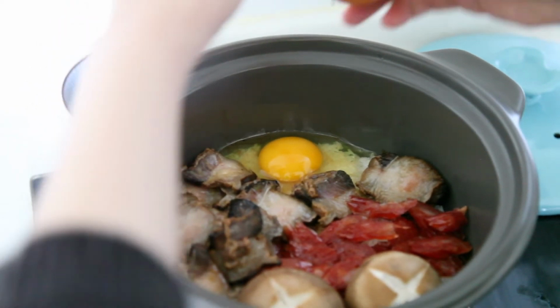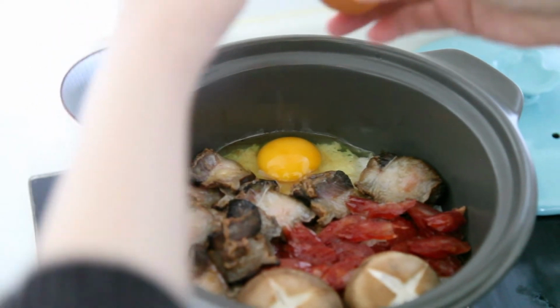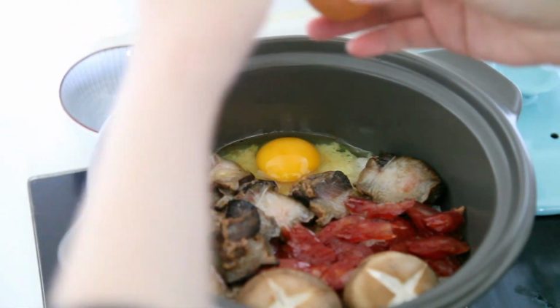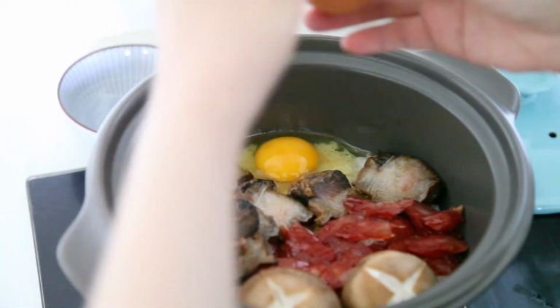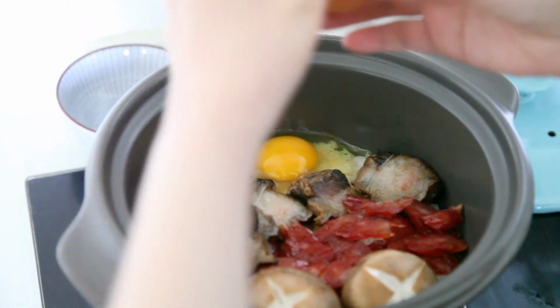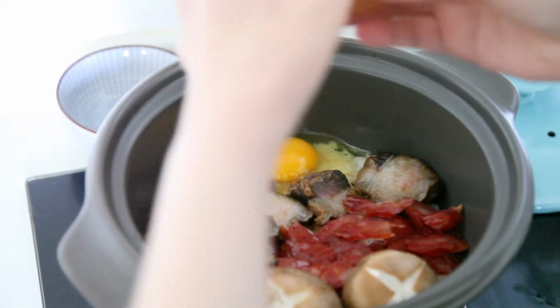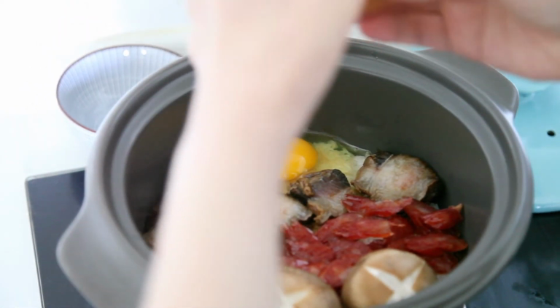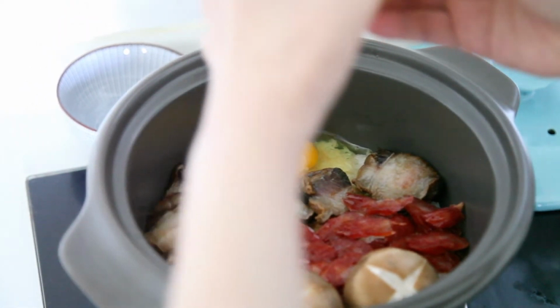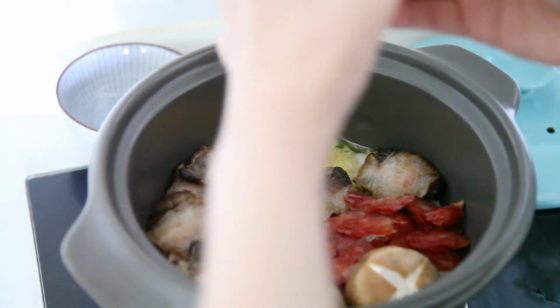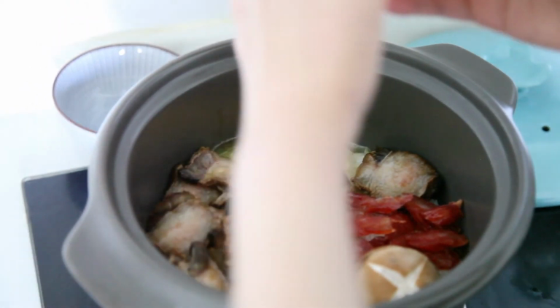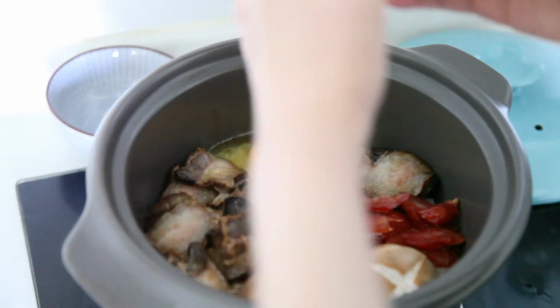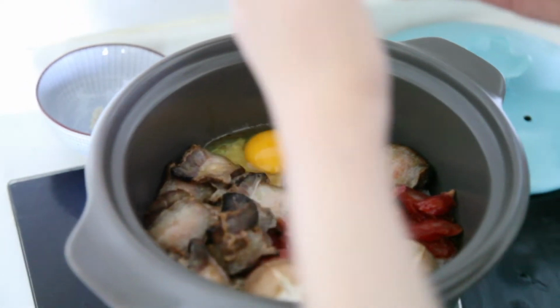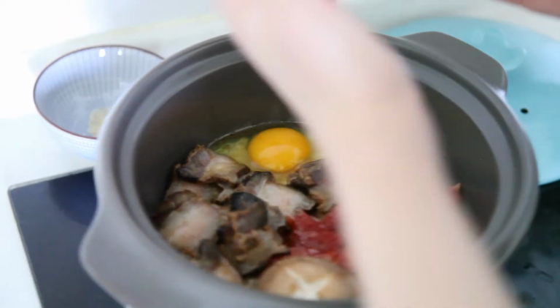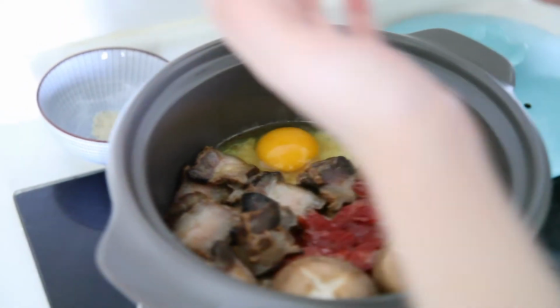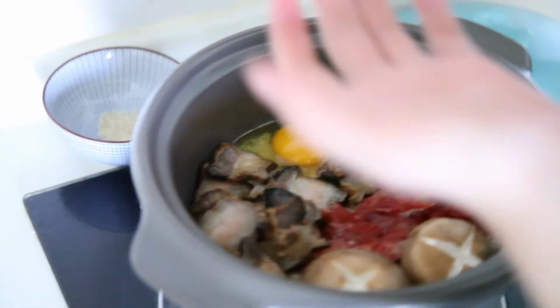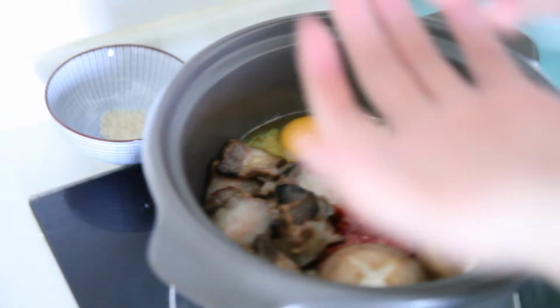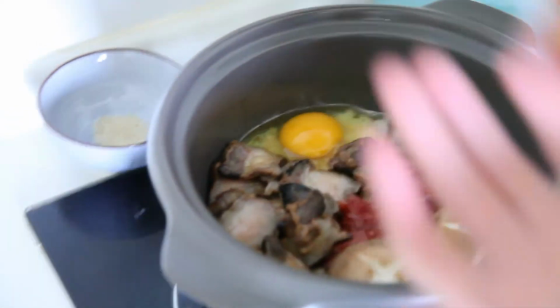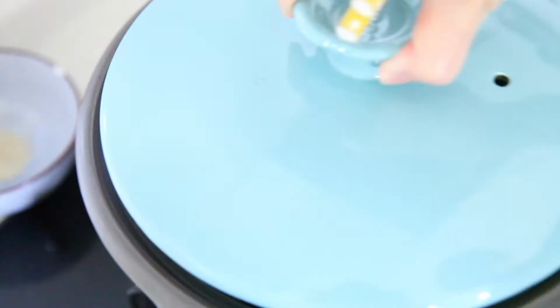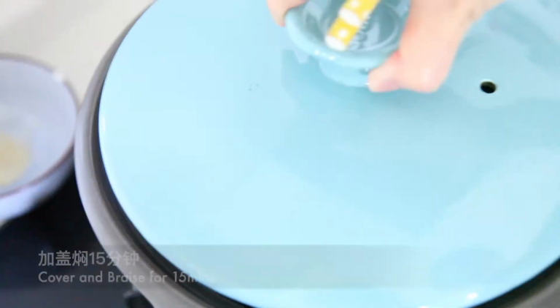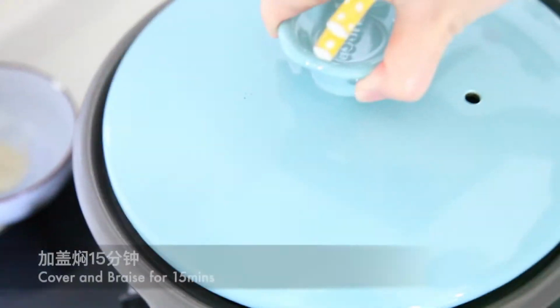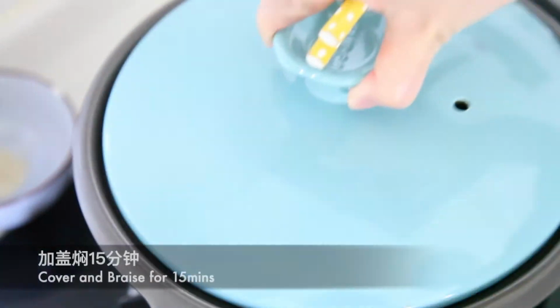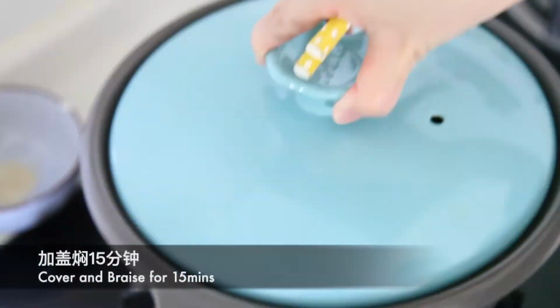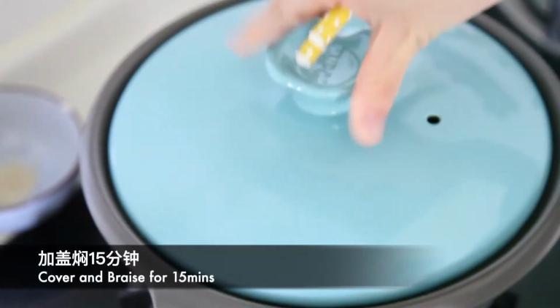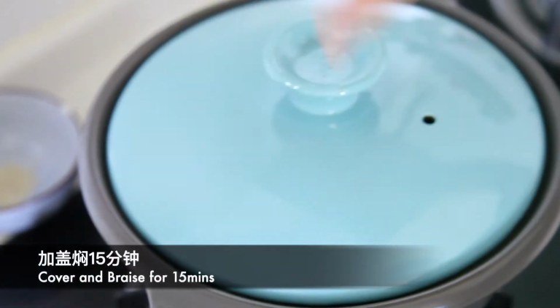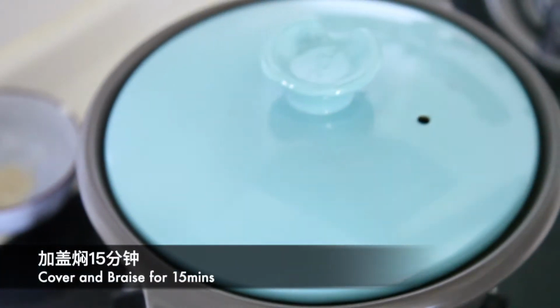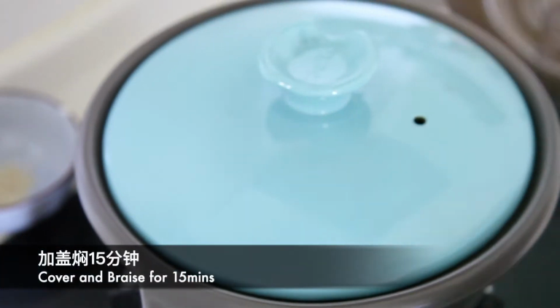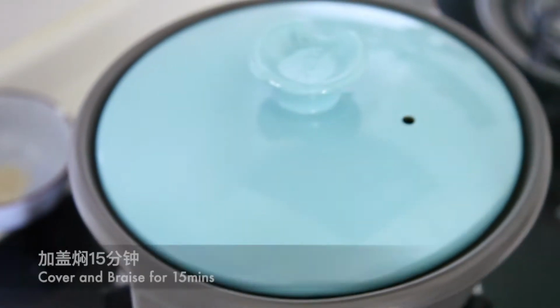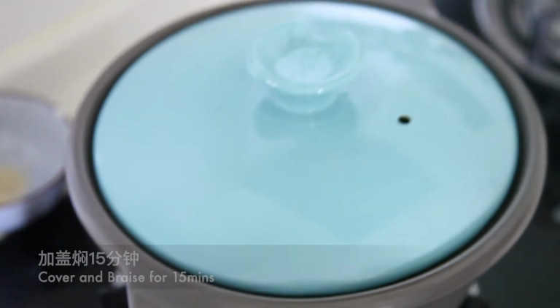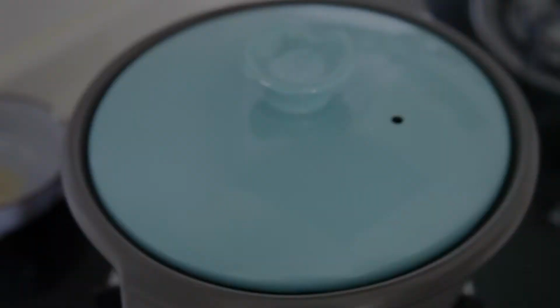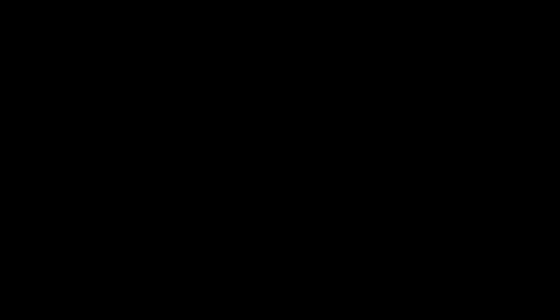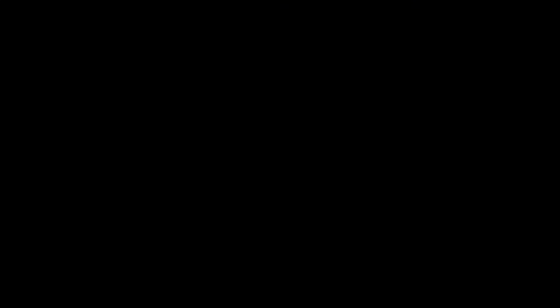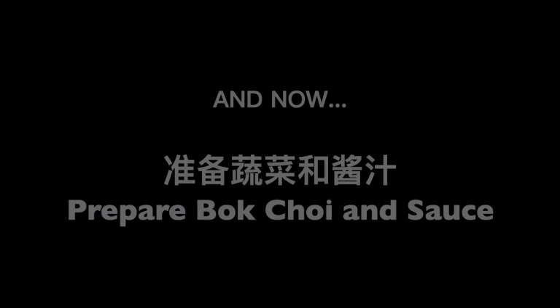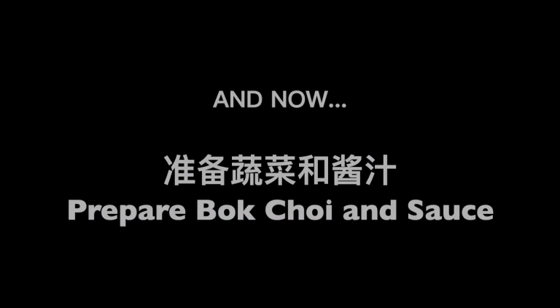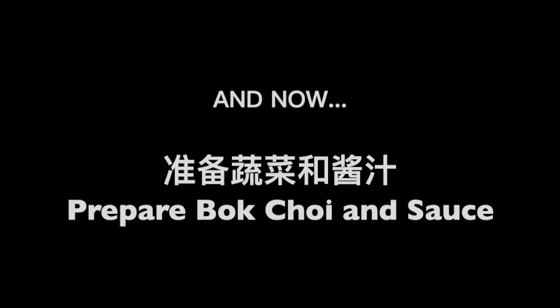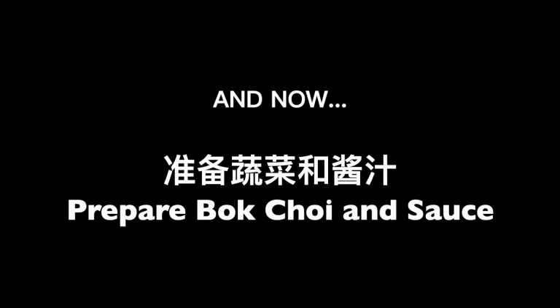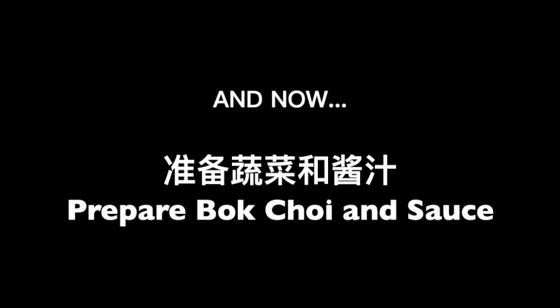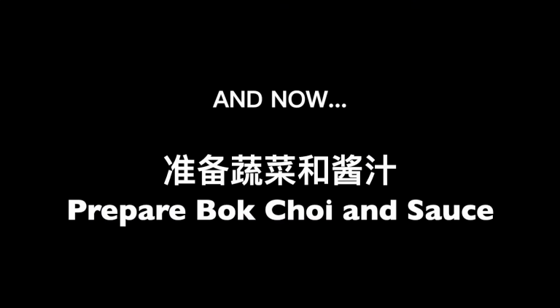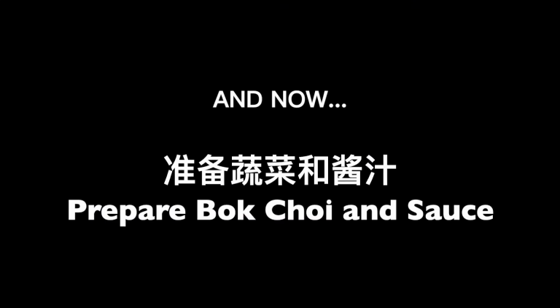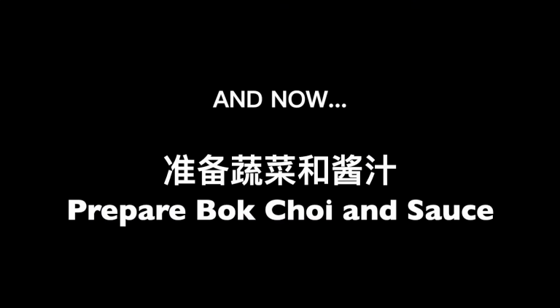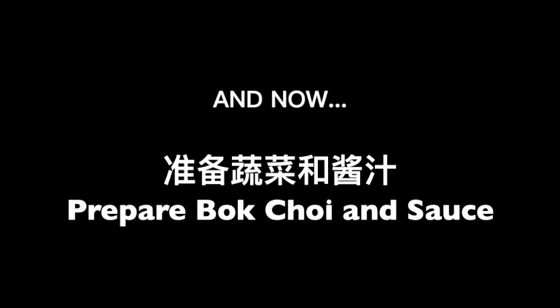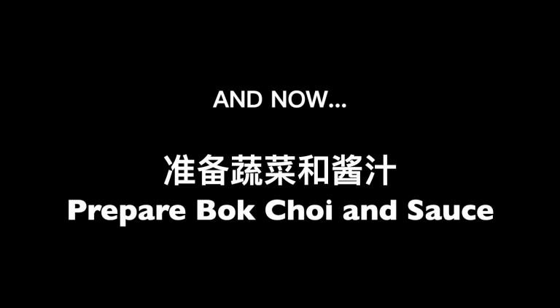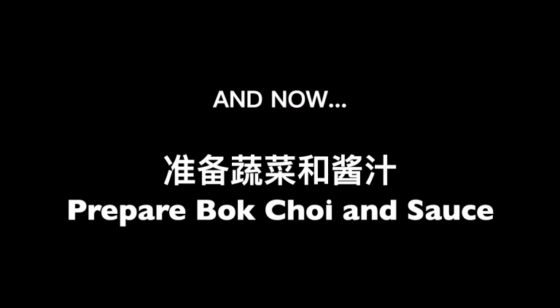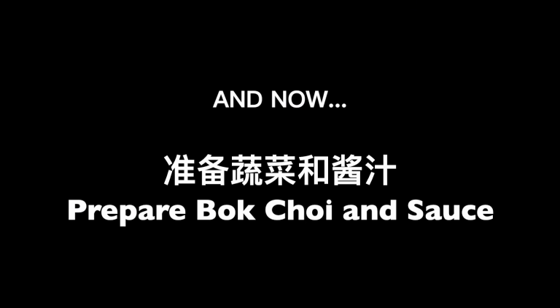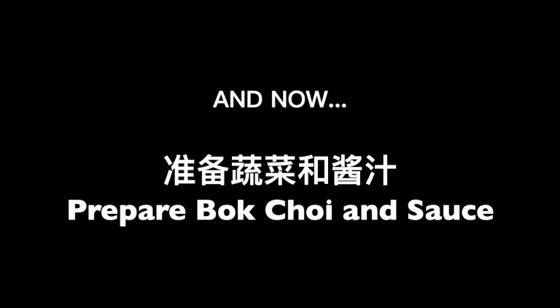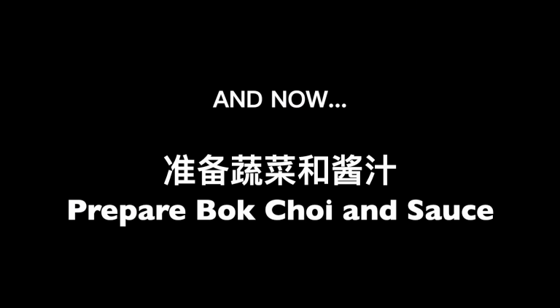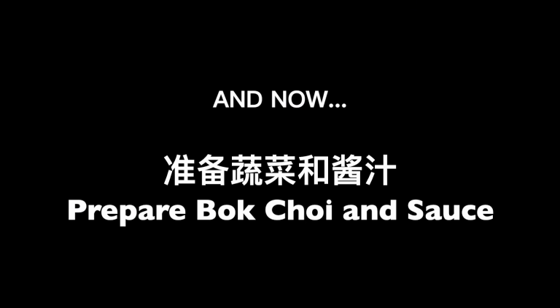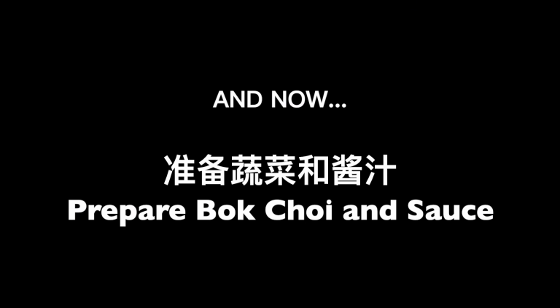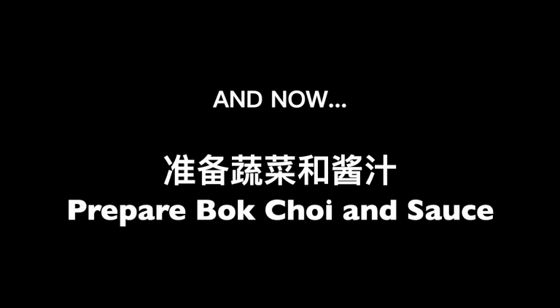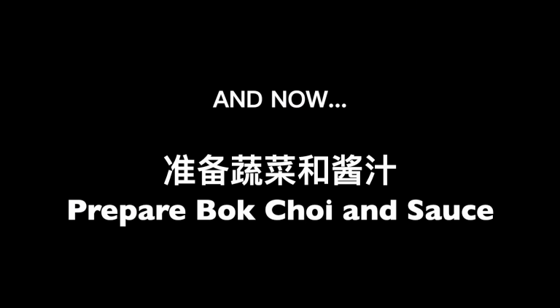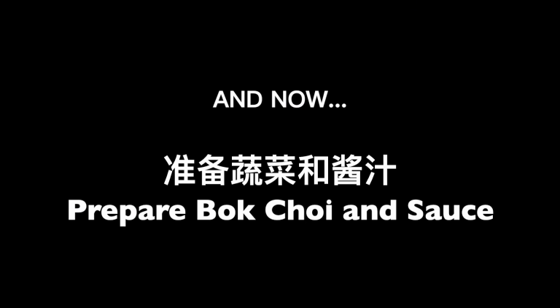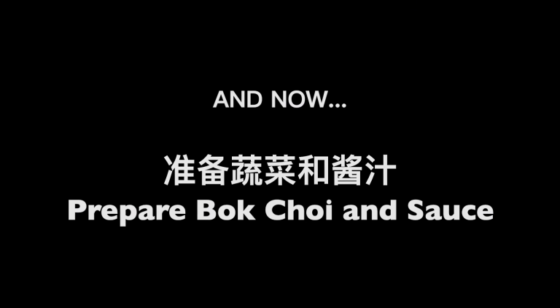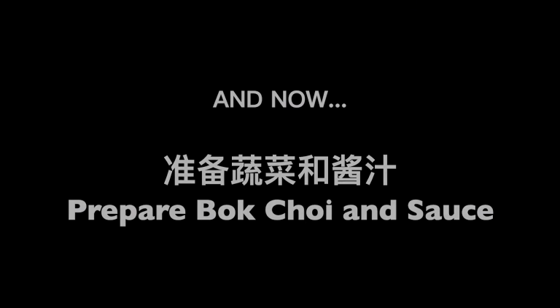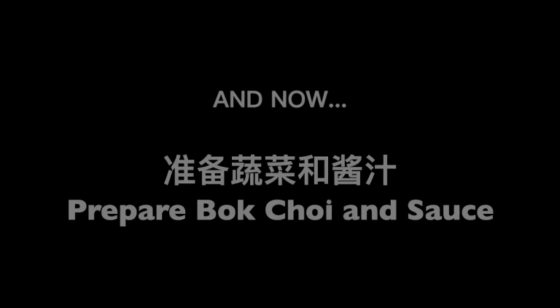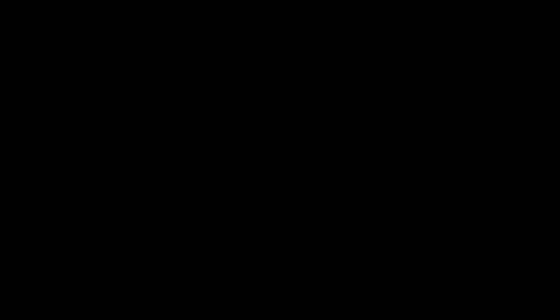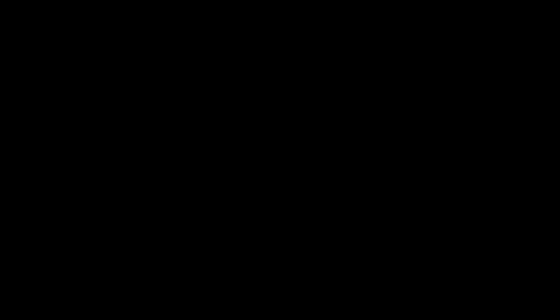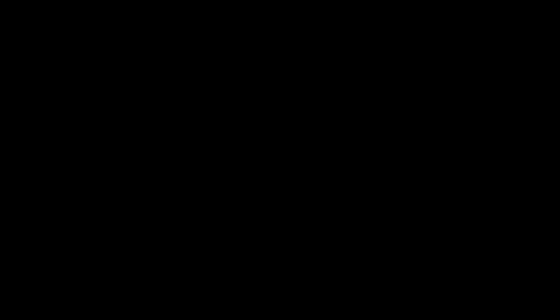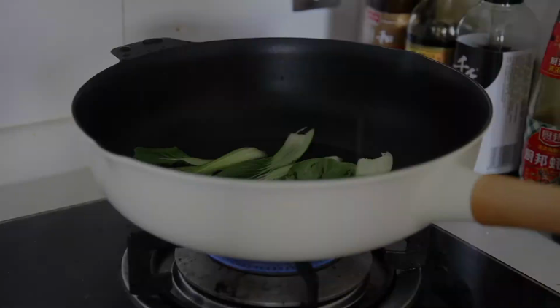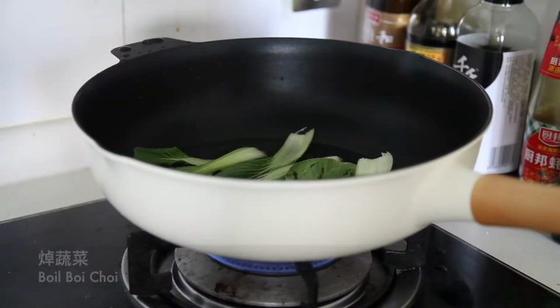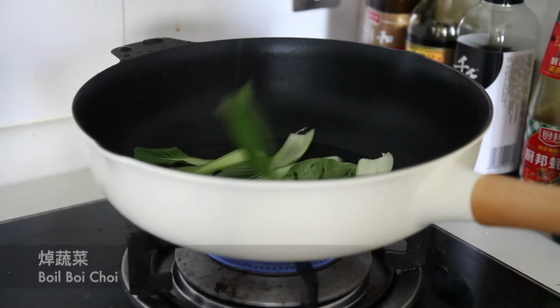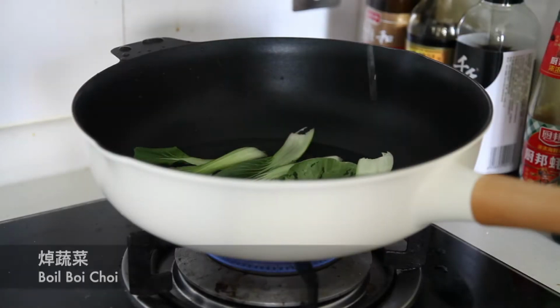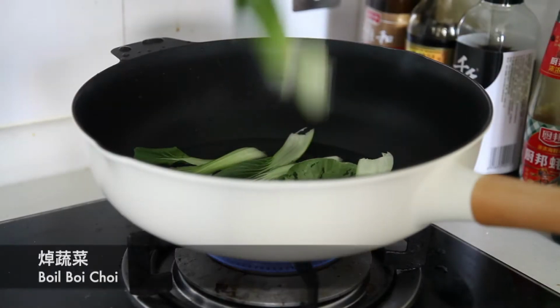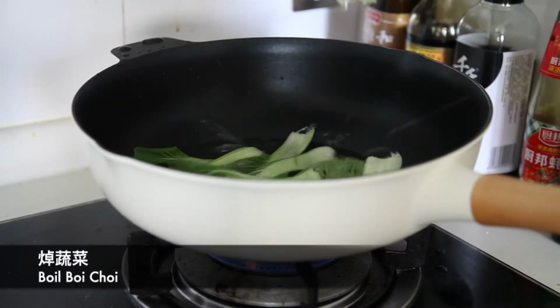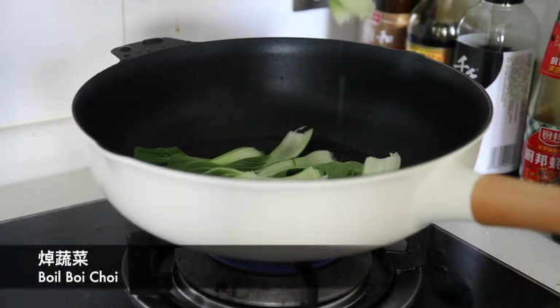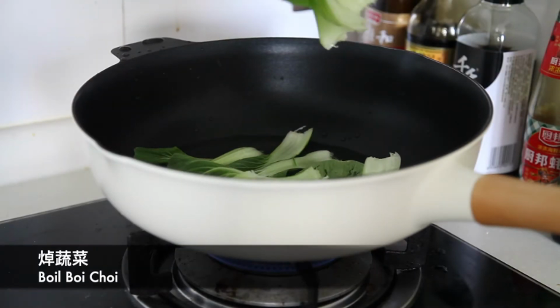Then cover it again and braise for 15 minutes. While waiting, we can boil some bok choy and make the sauce.